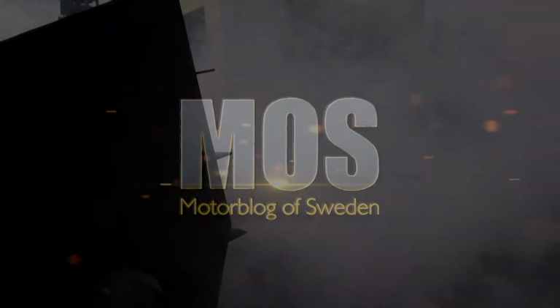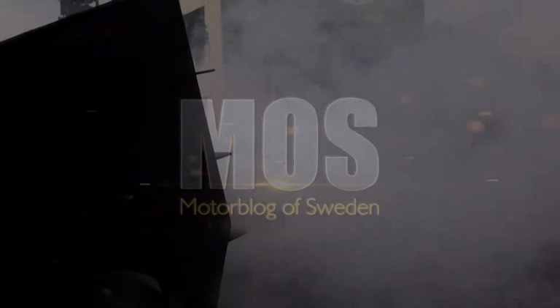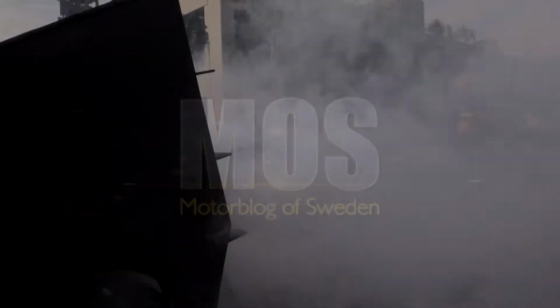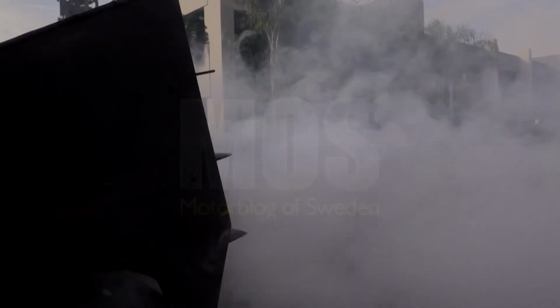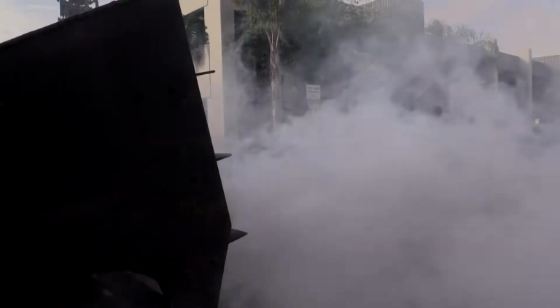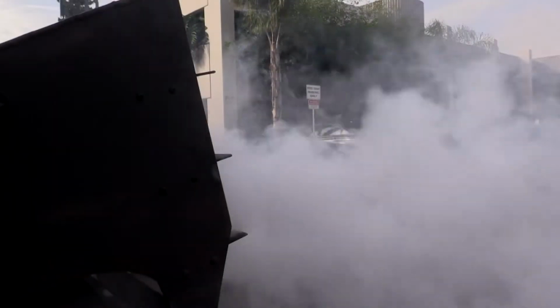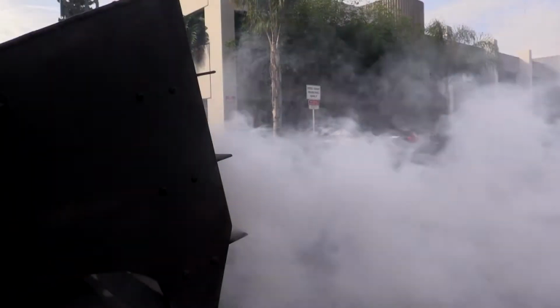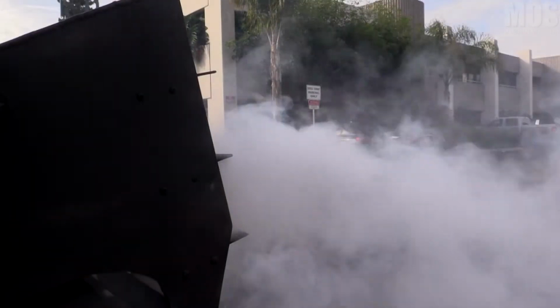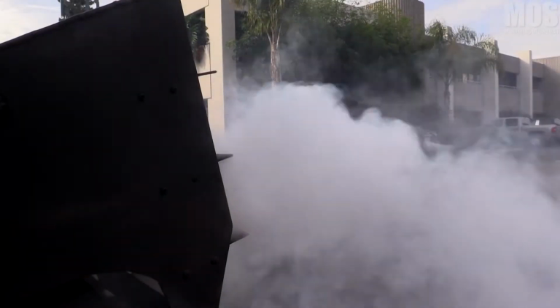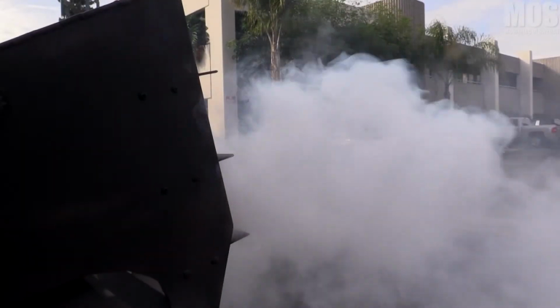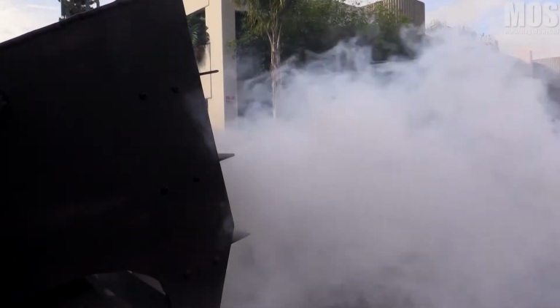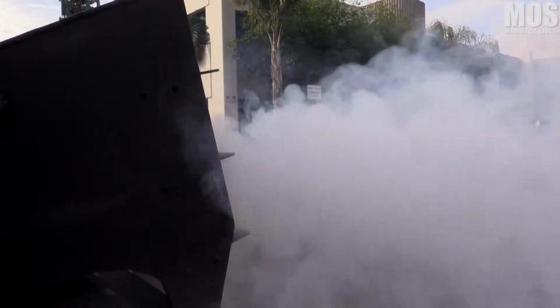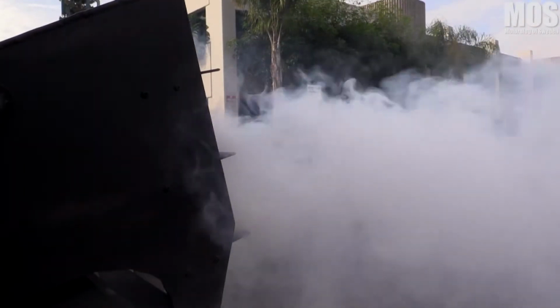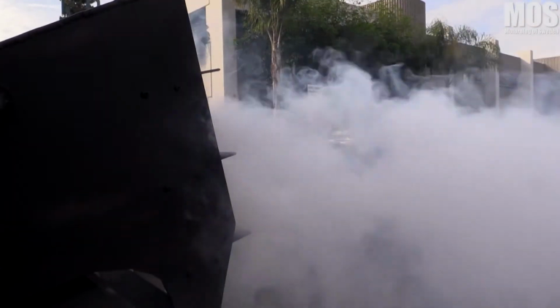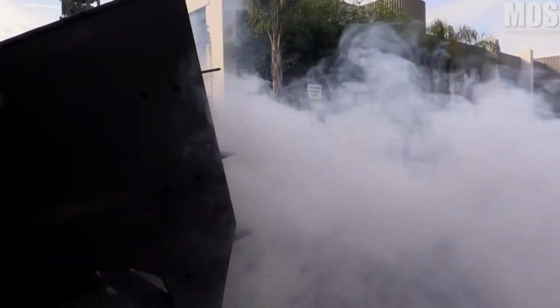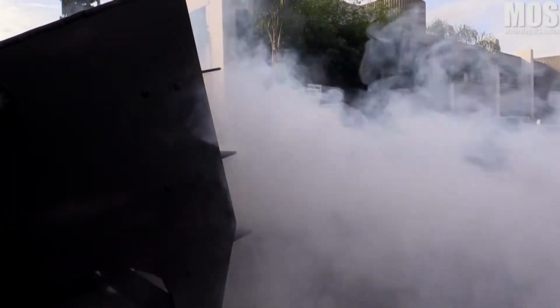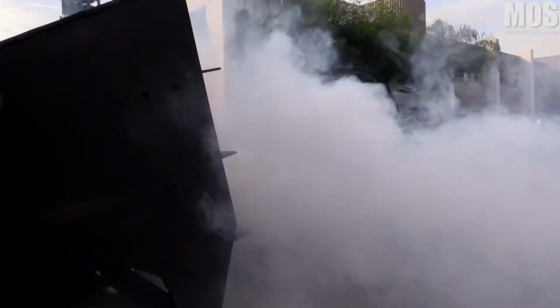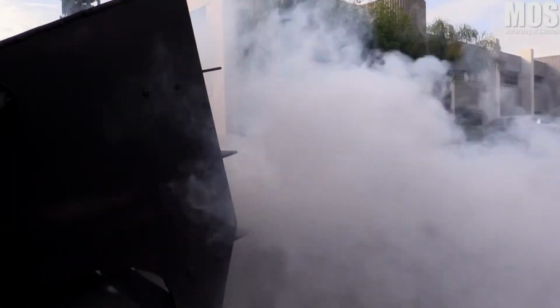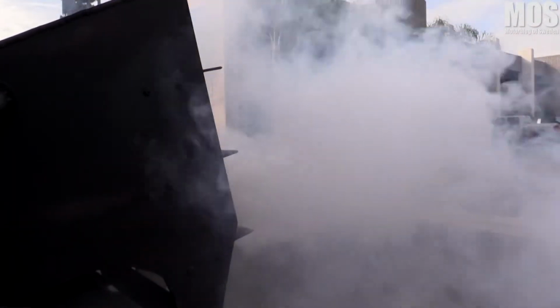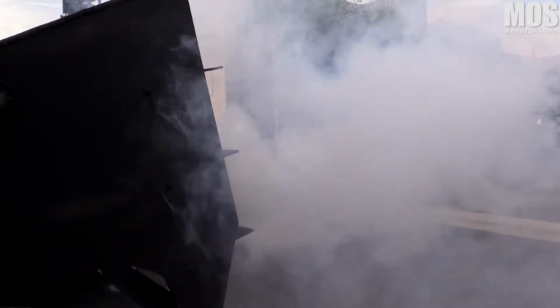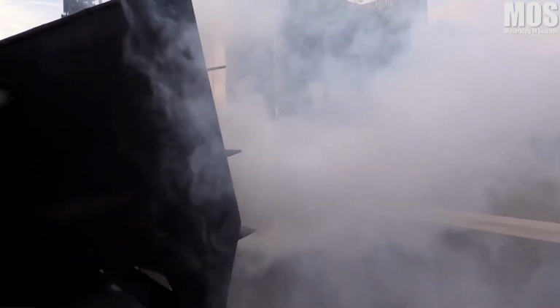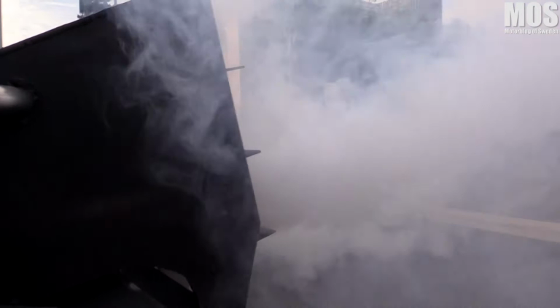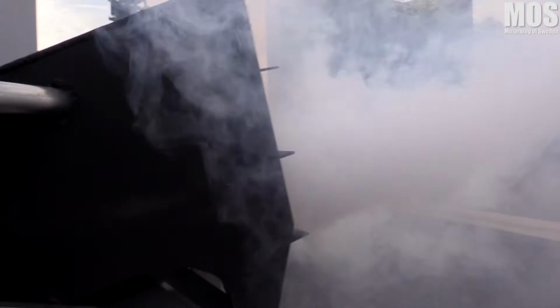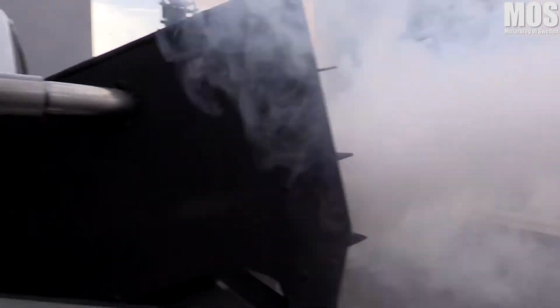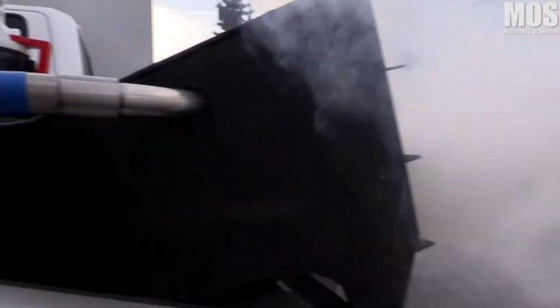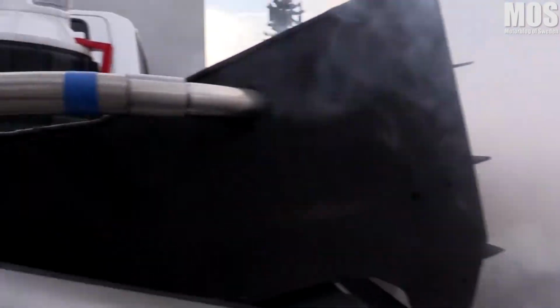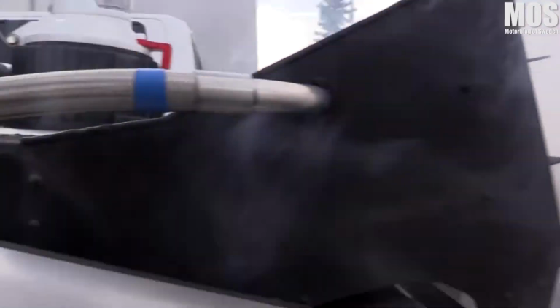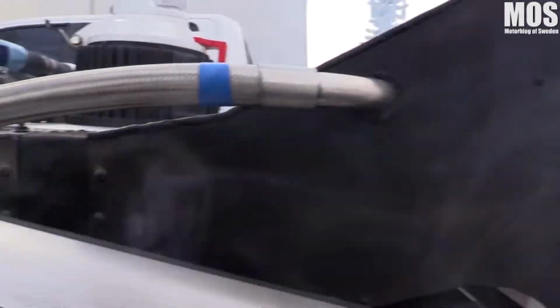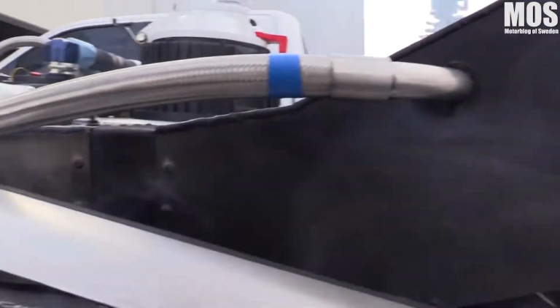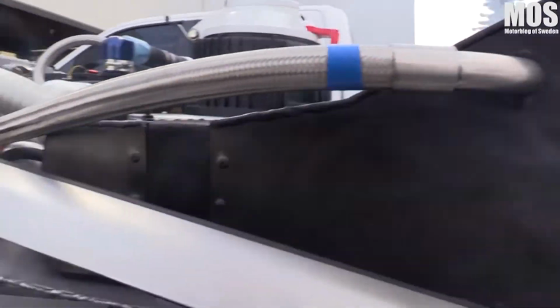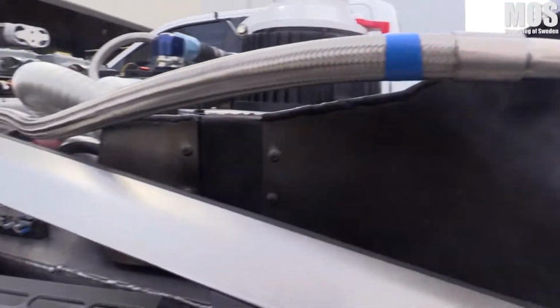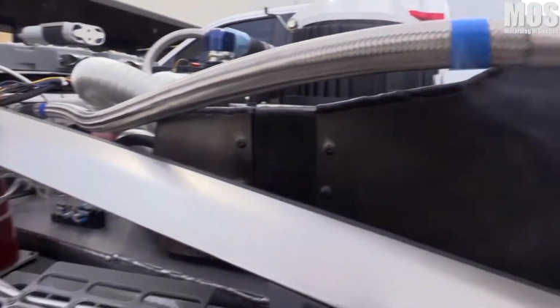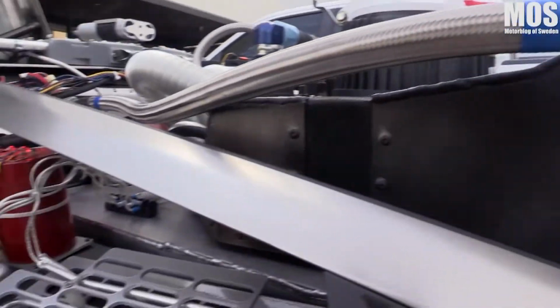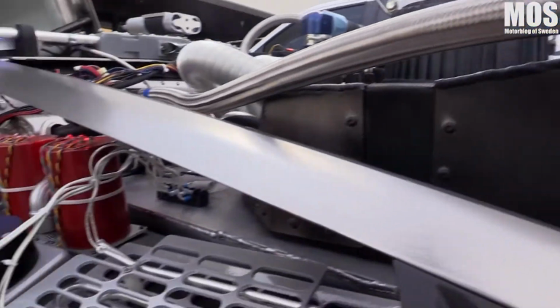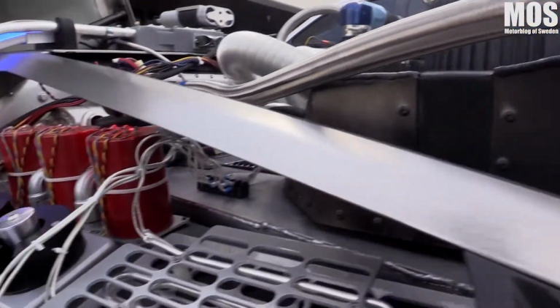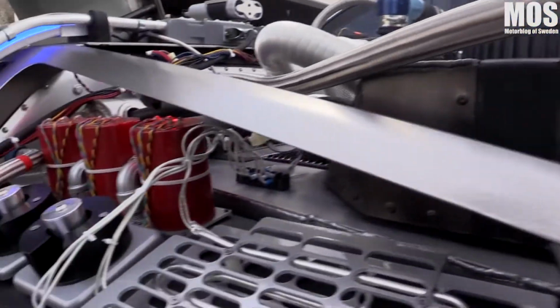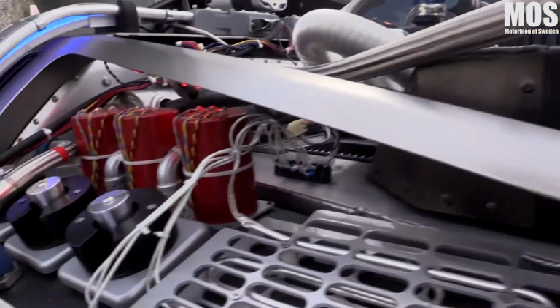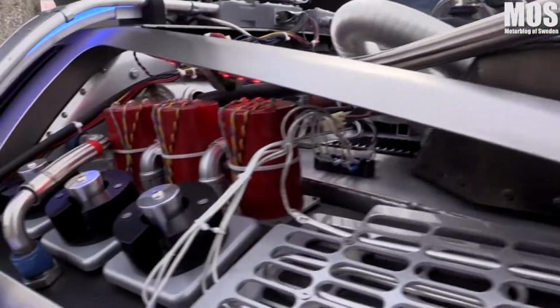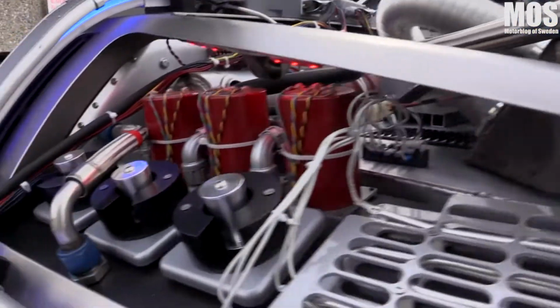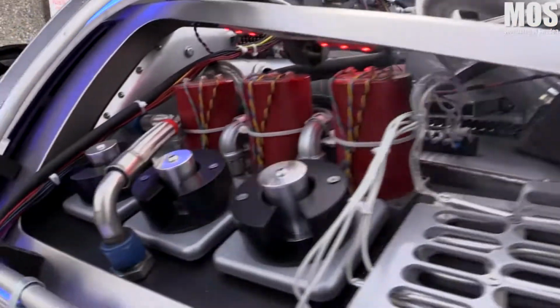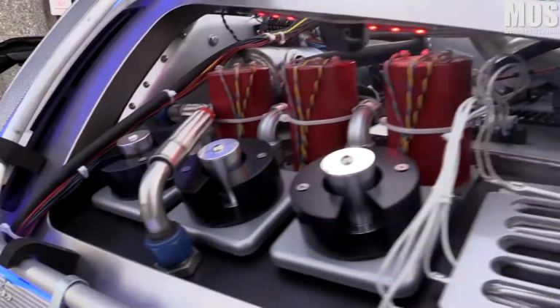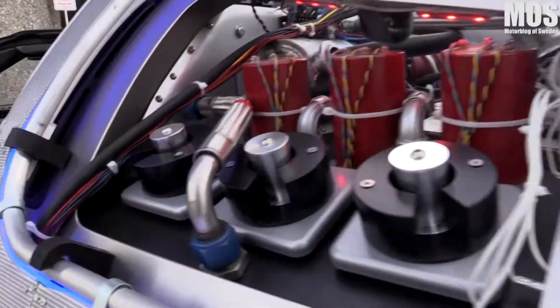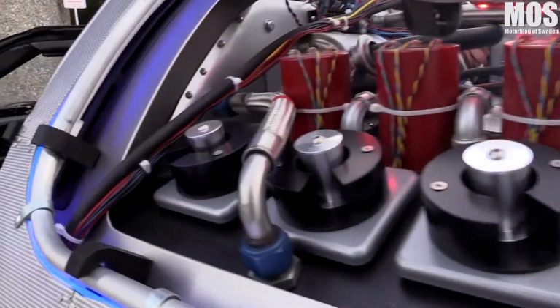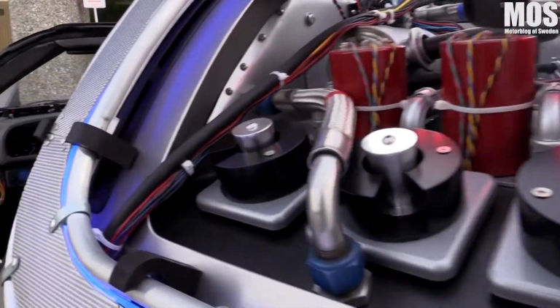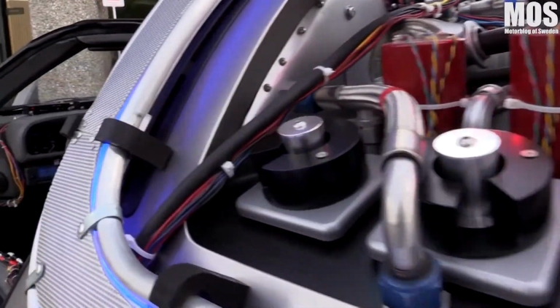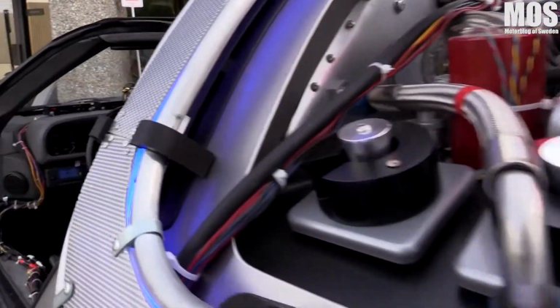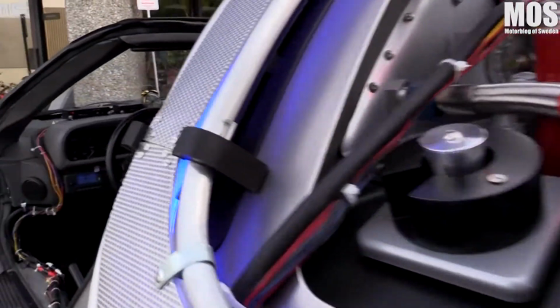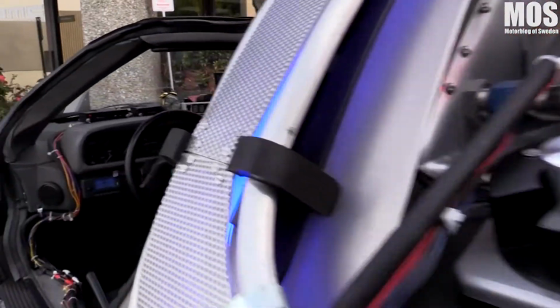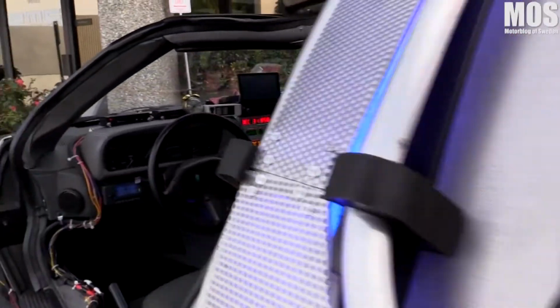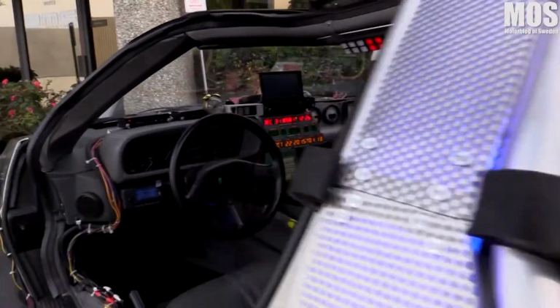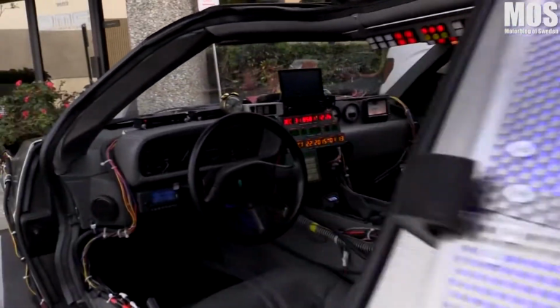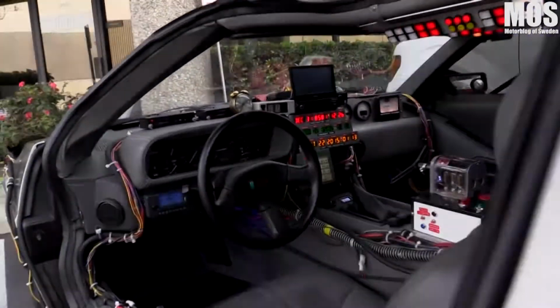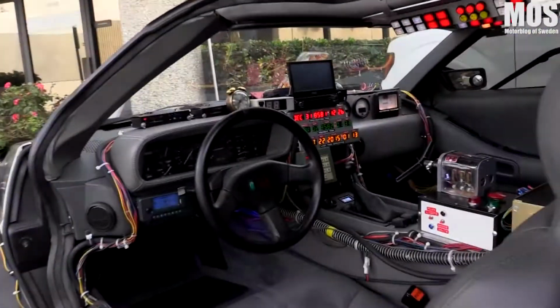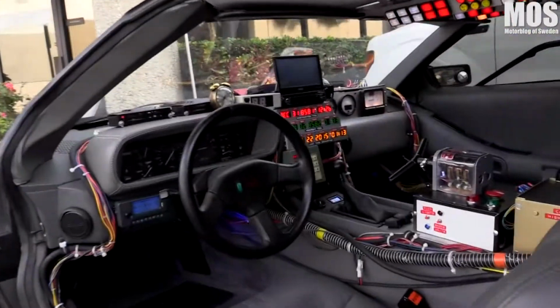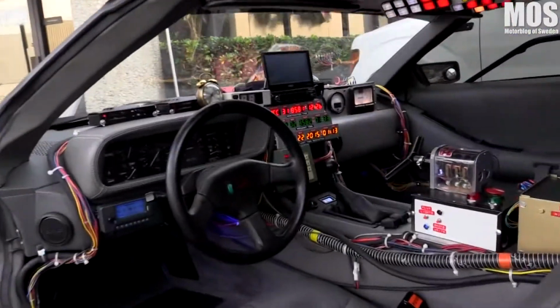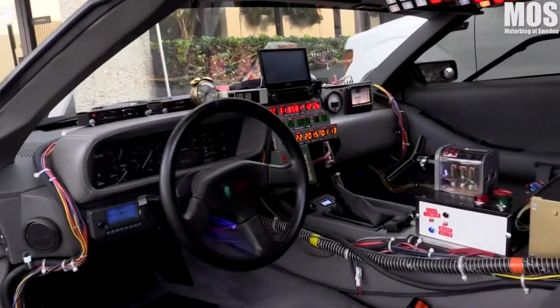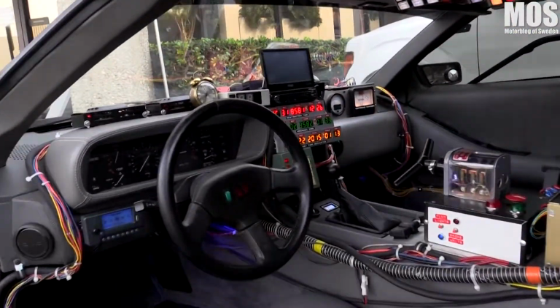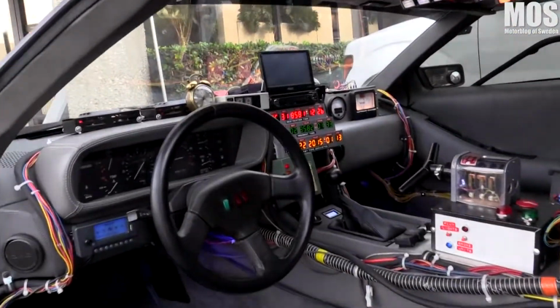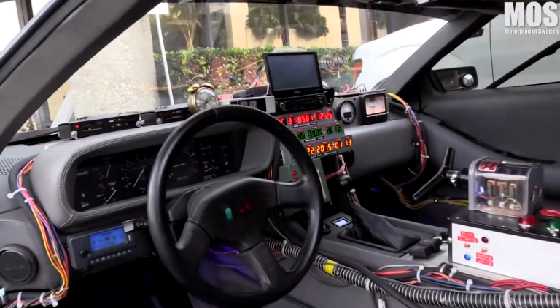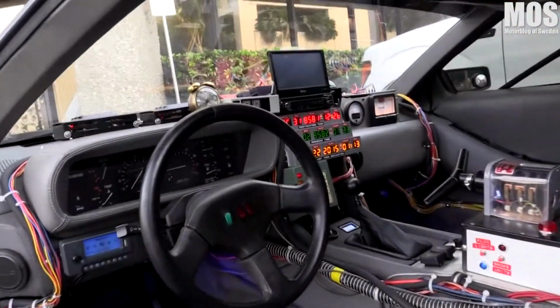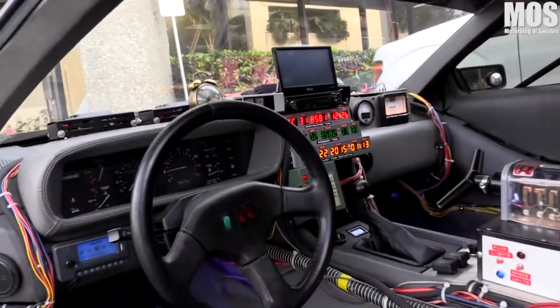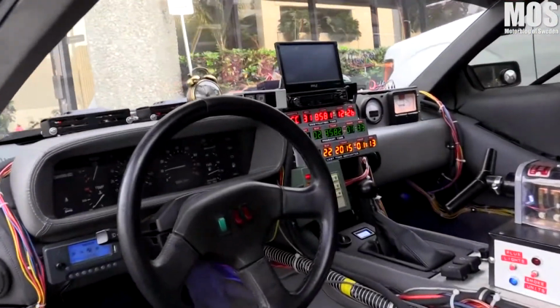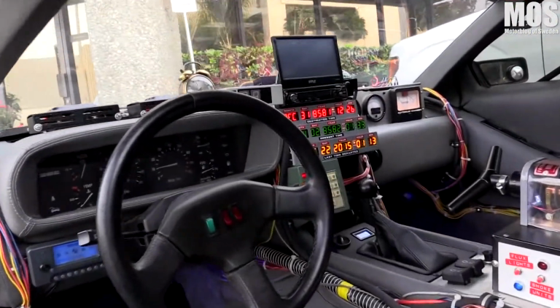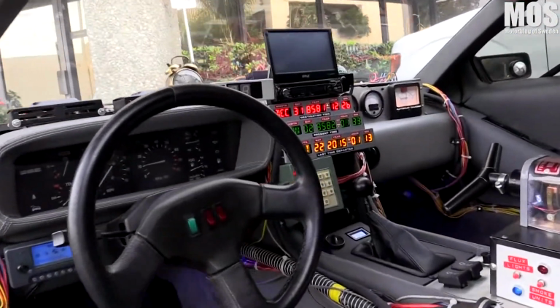Are you telling me you built a time machine out of a DeLorean? The way I see it, if you're going to build a time machine into a car, why not do it with some style?